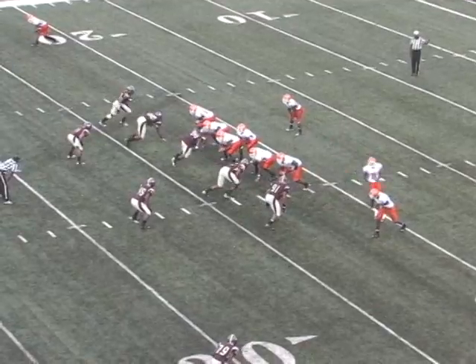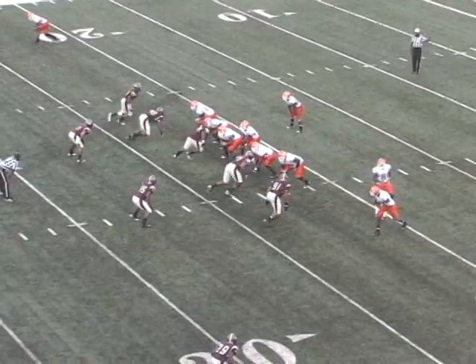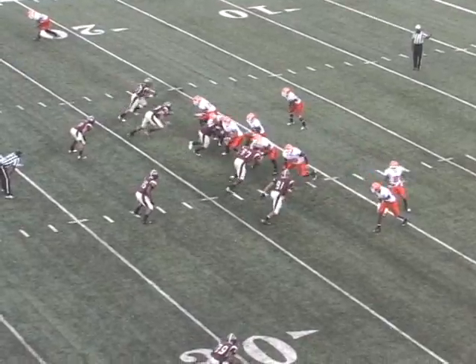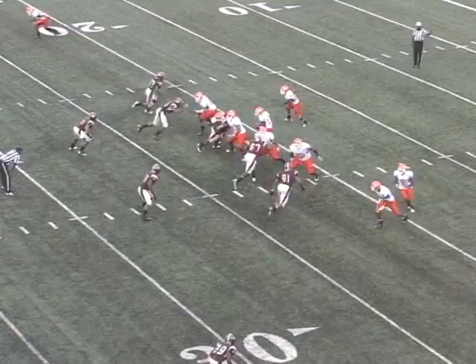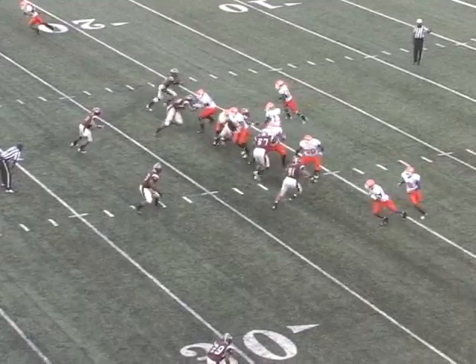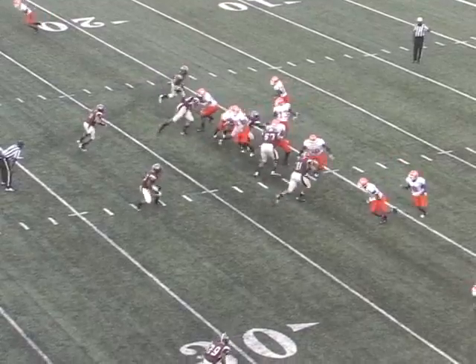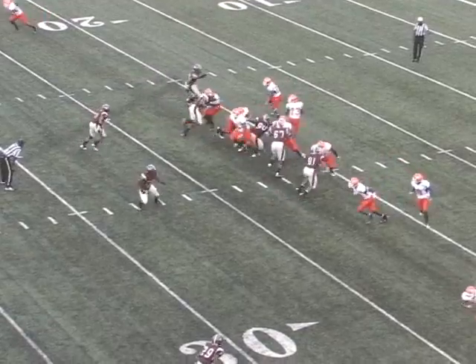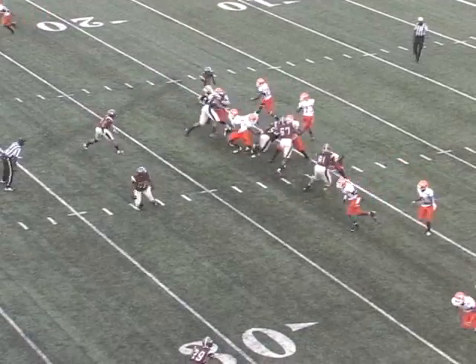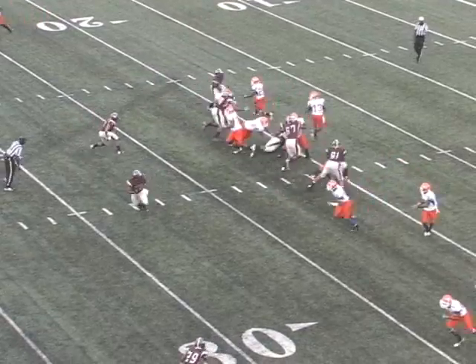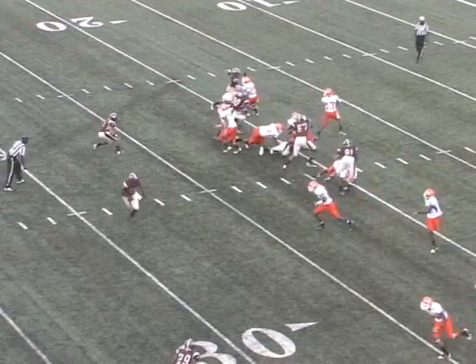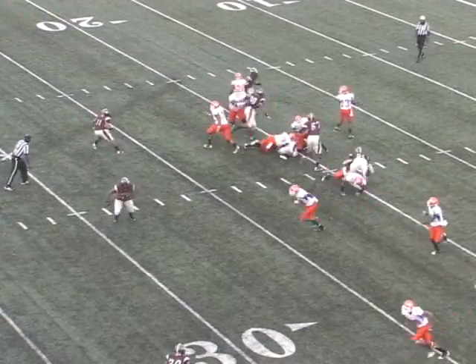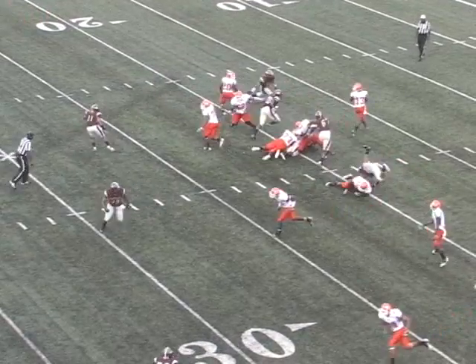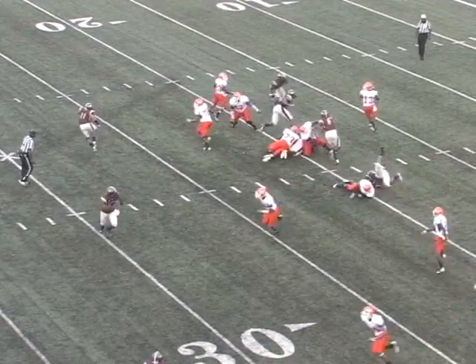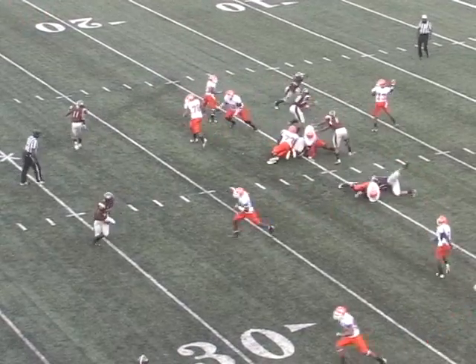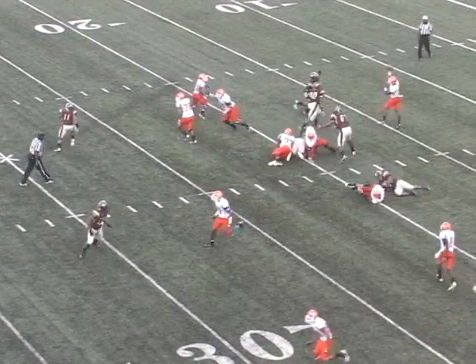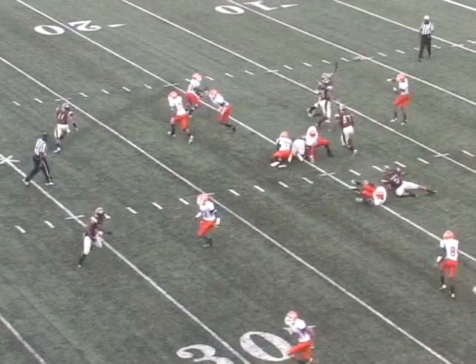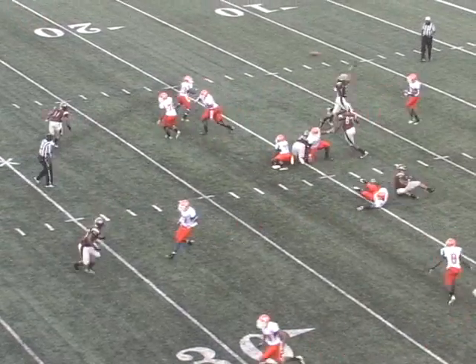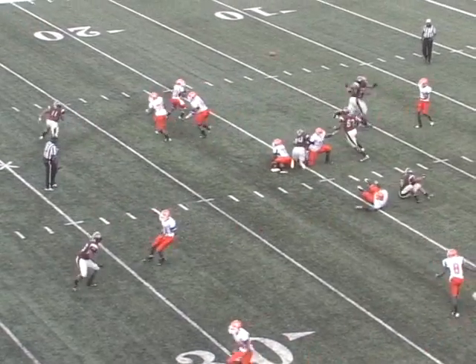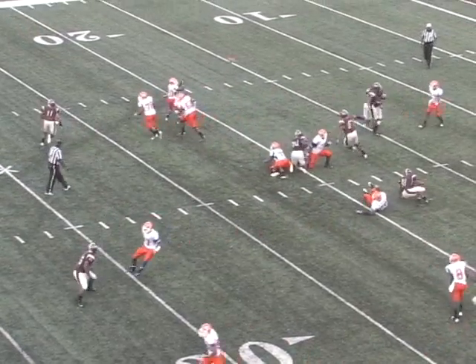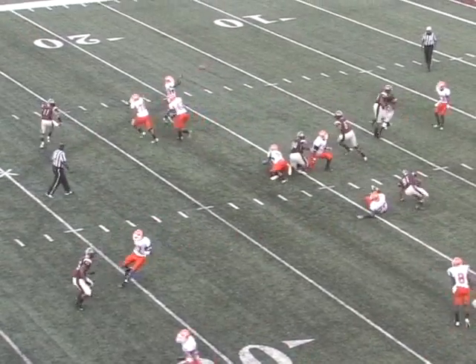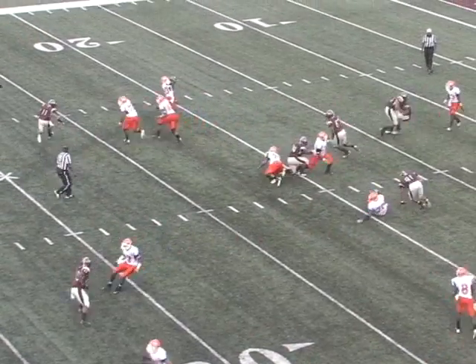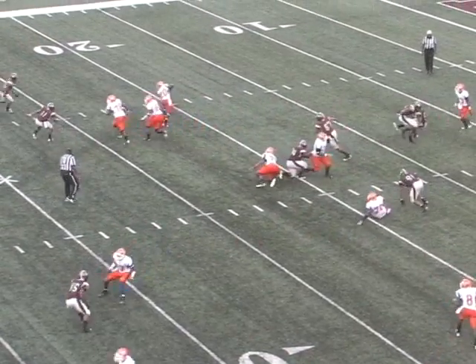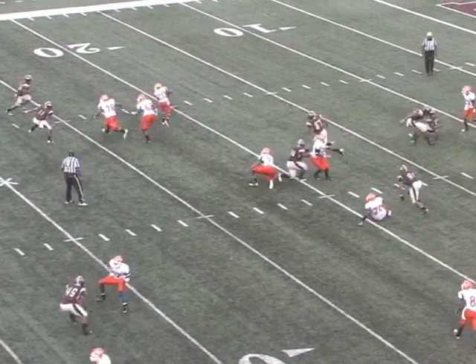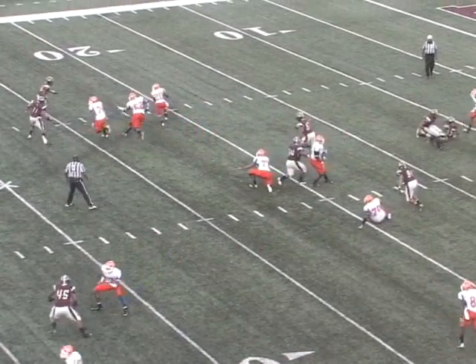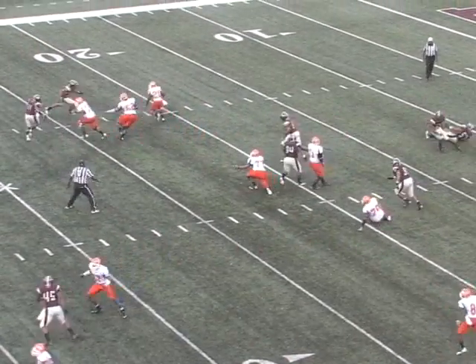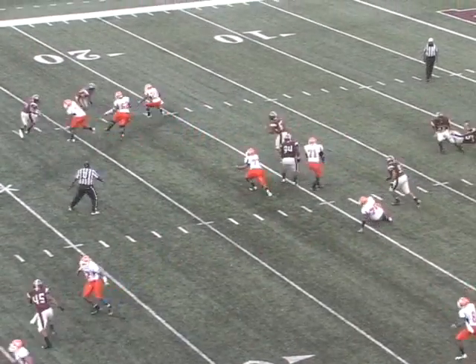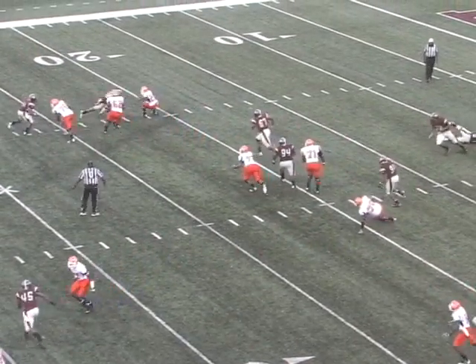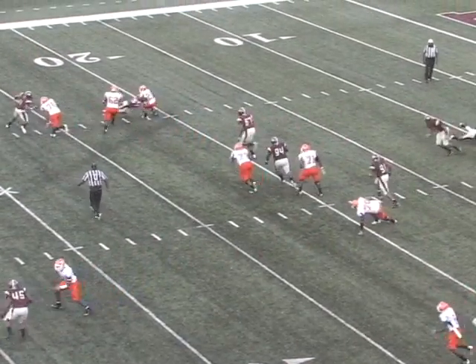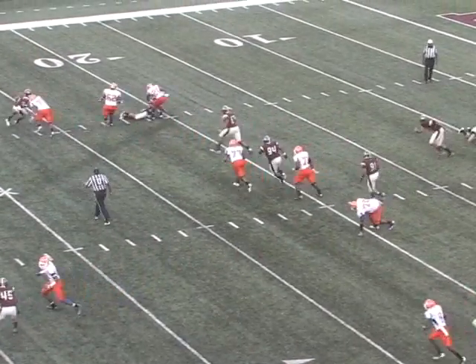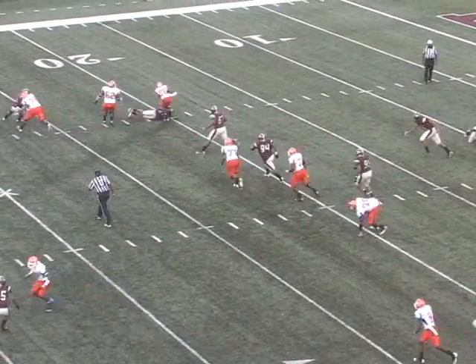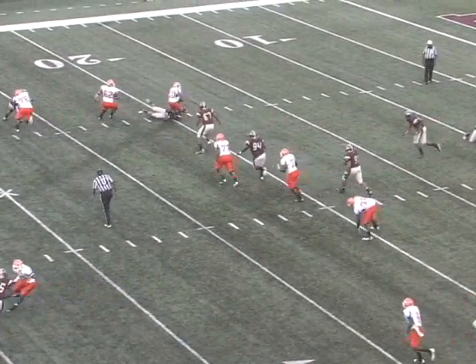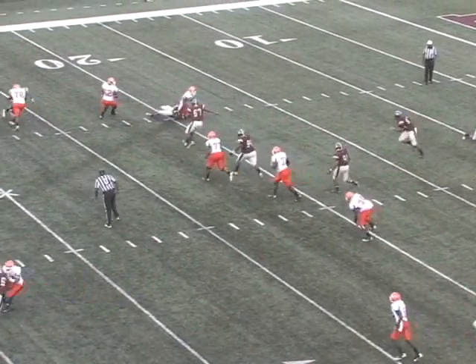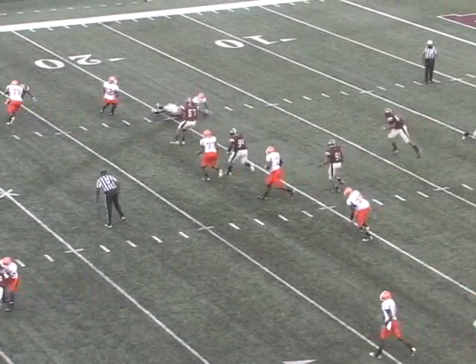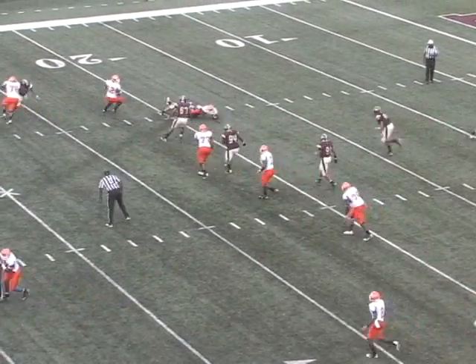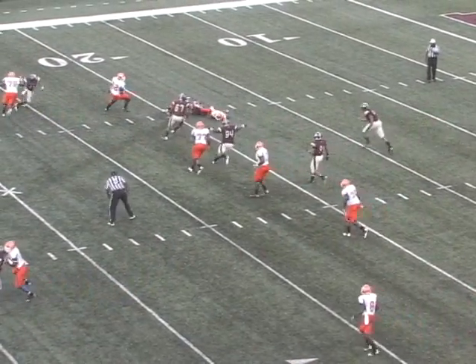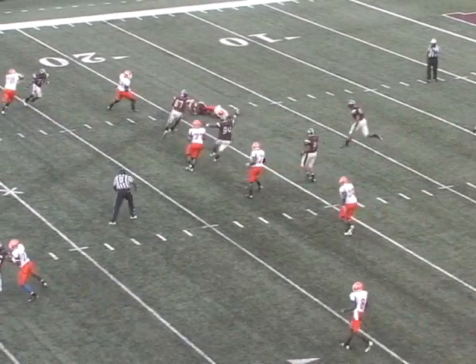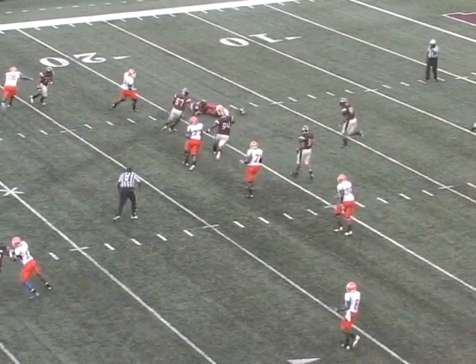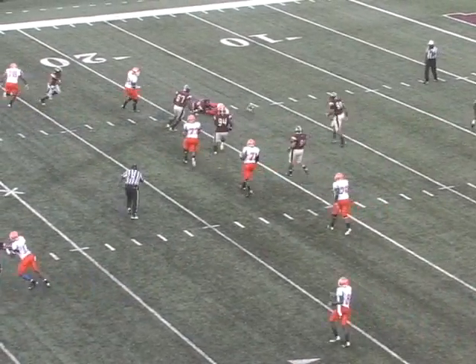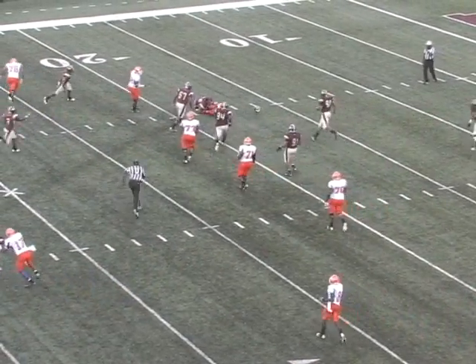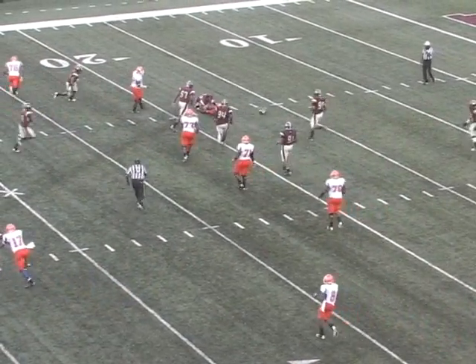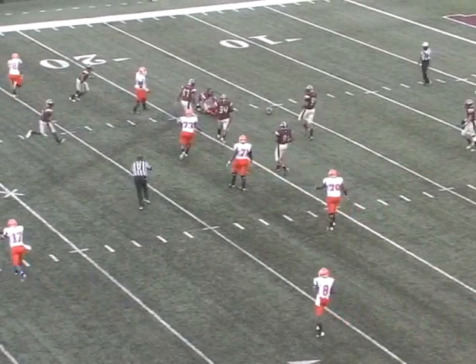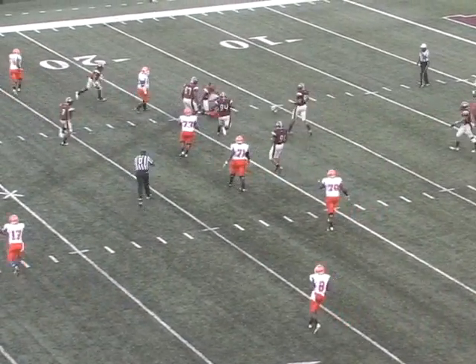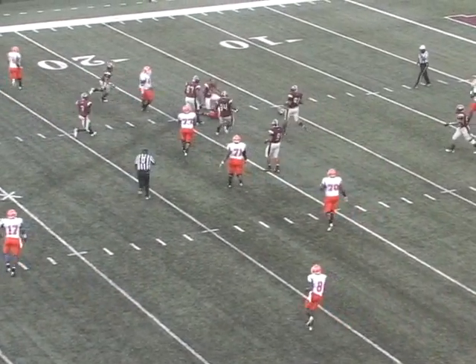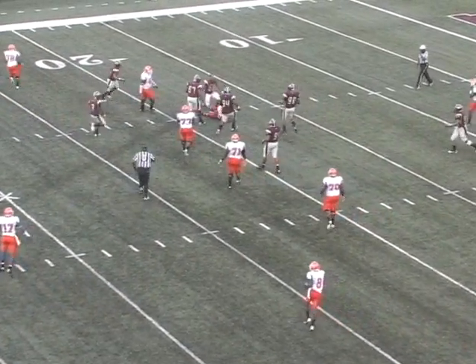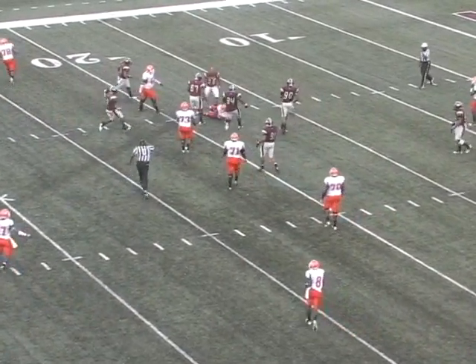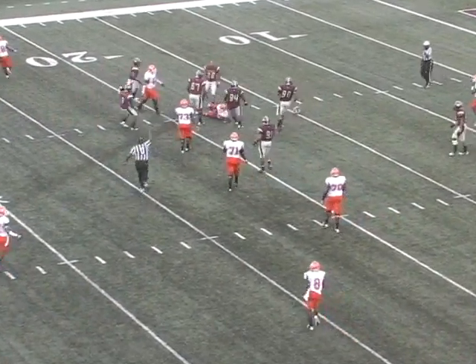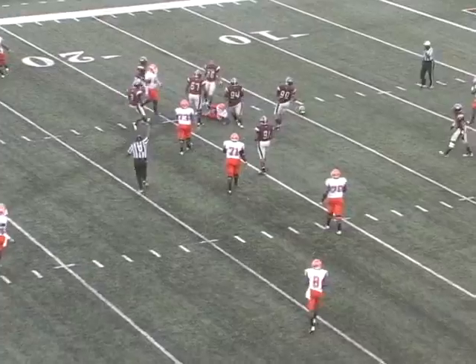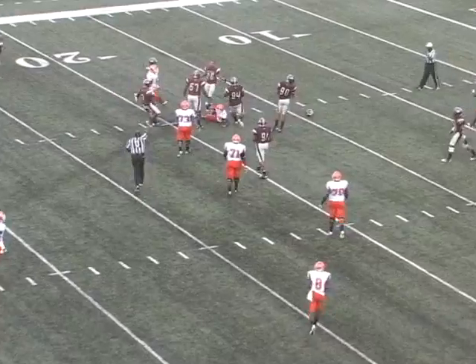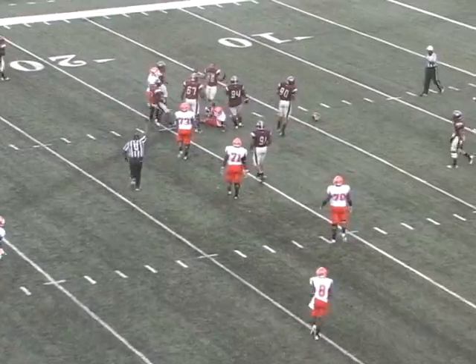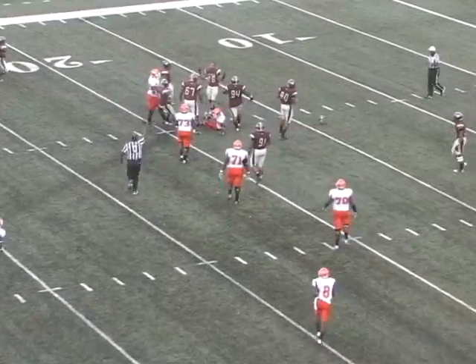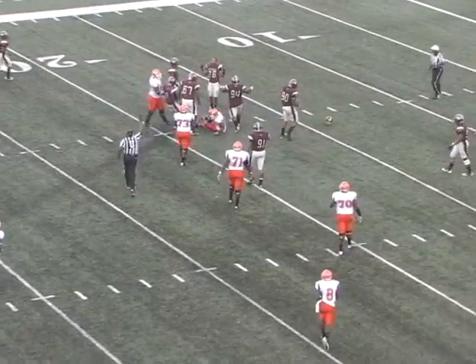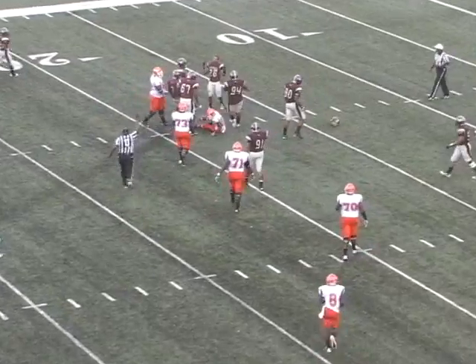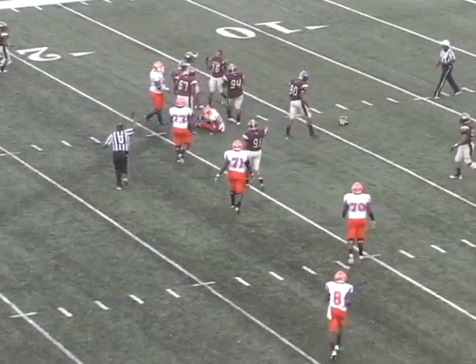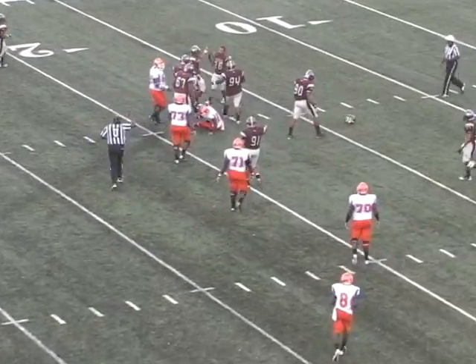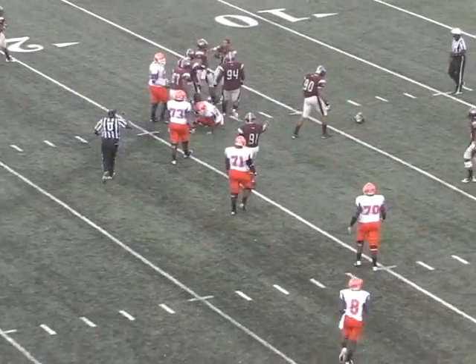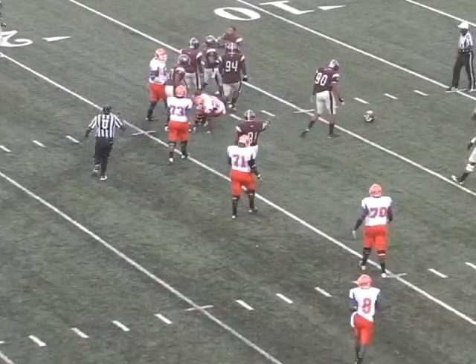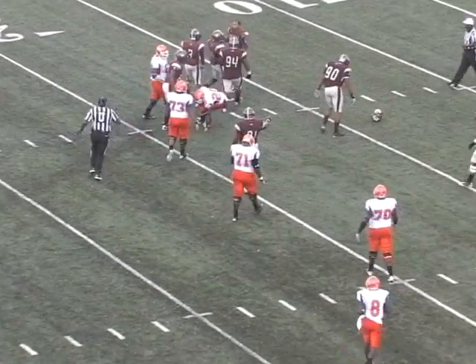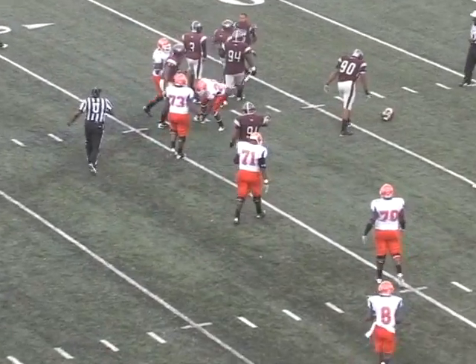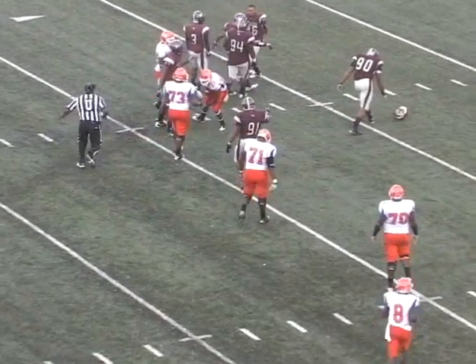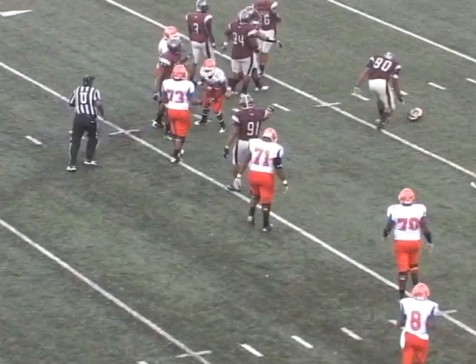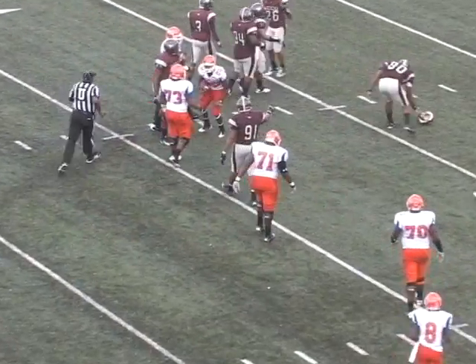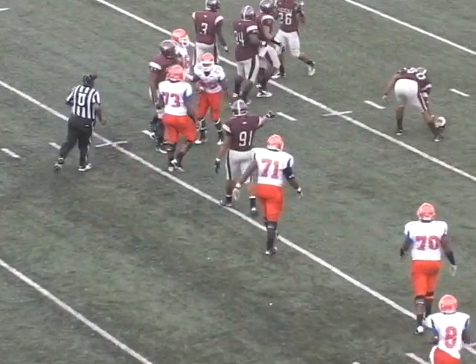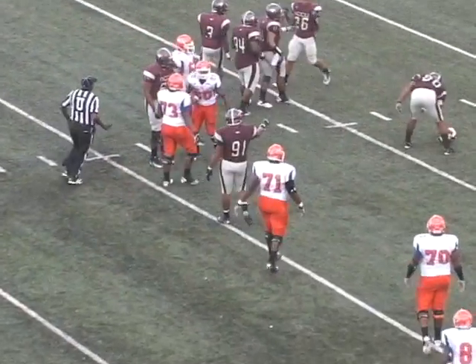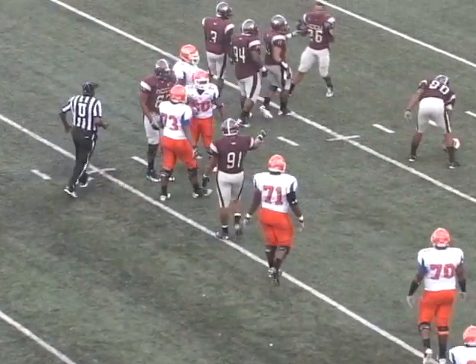Bostic back to throw, here comes the screen right to Justin Babb, and guess who's there? A helmet comes off, lights out — James Roos.